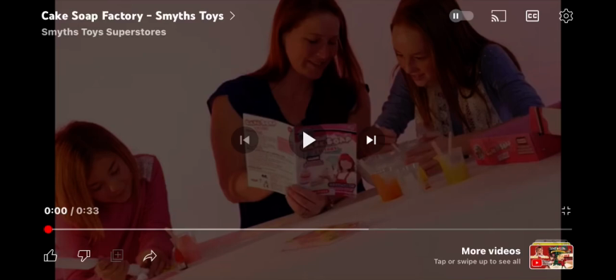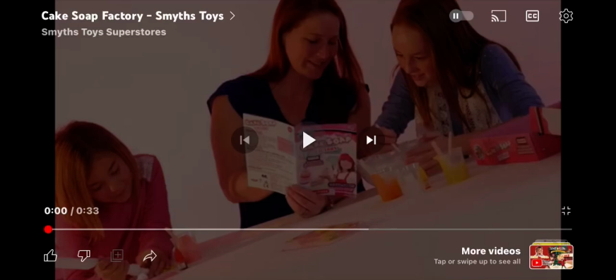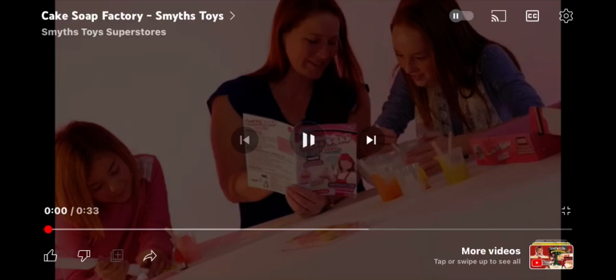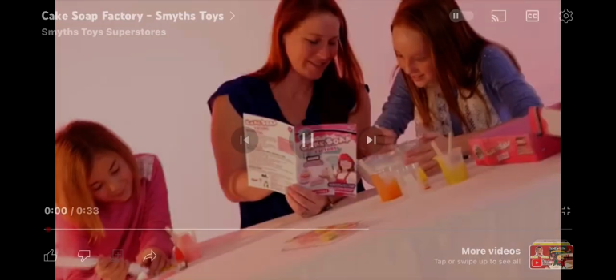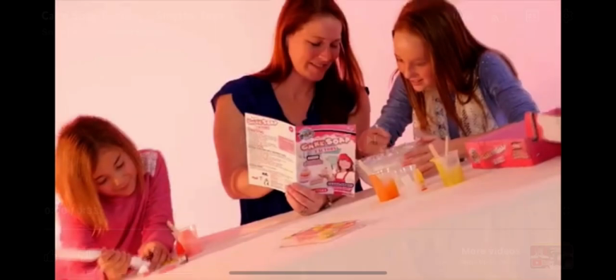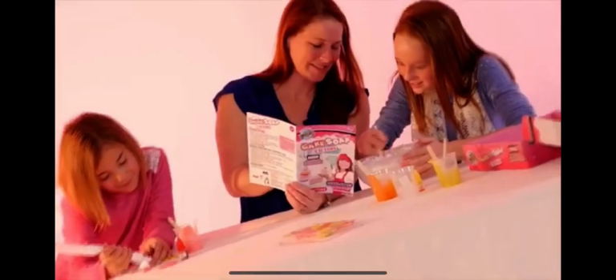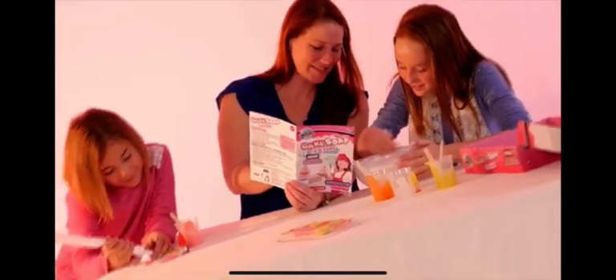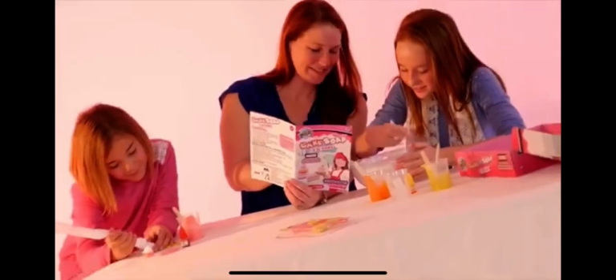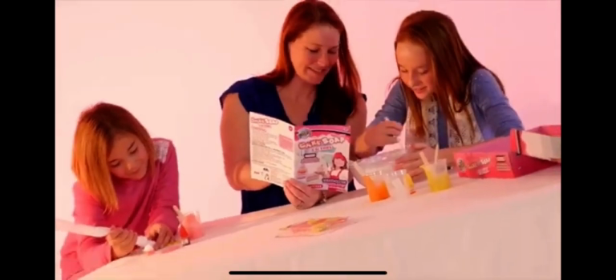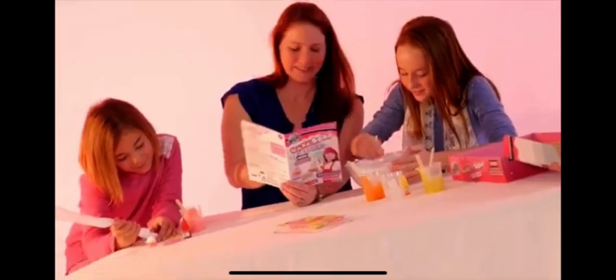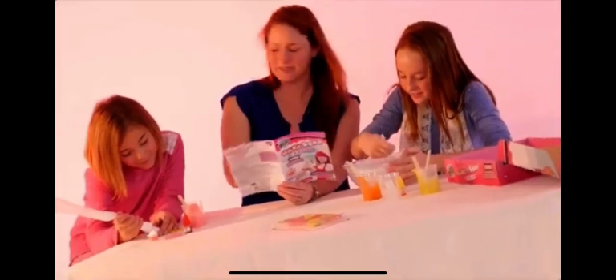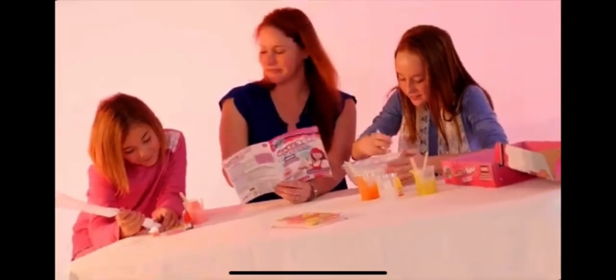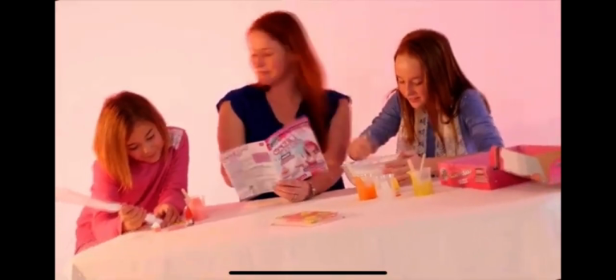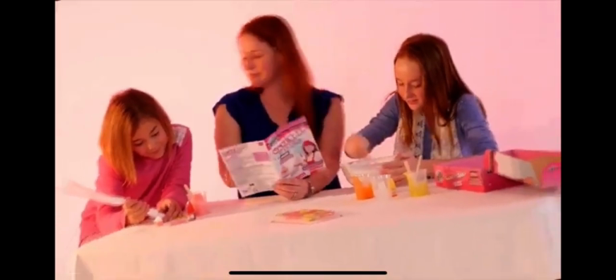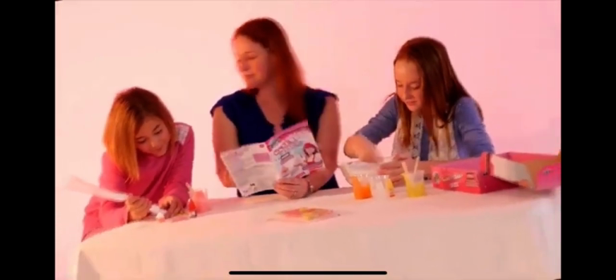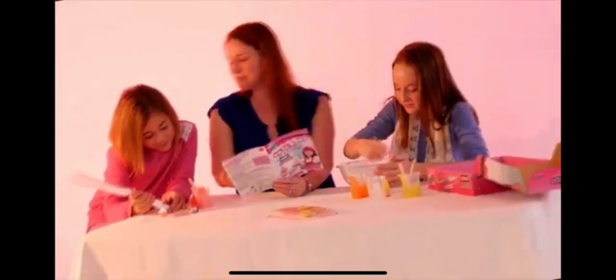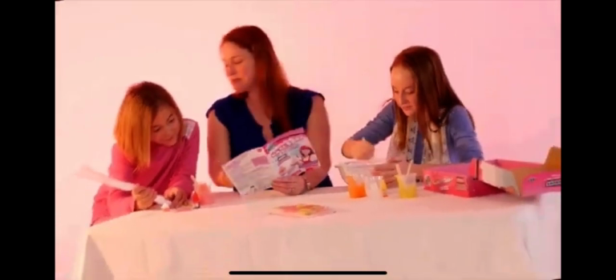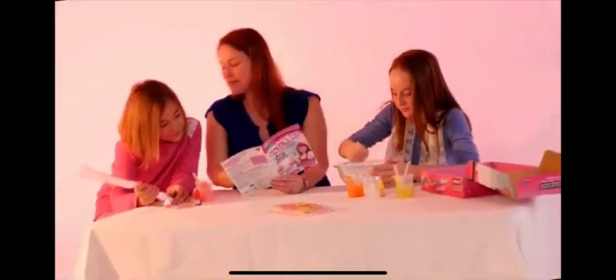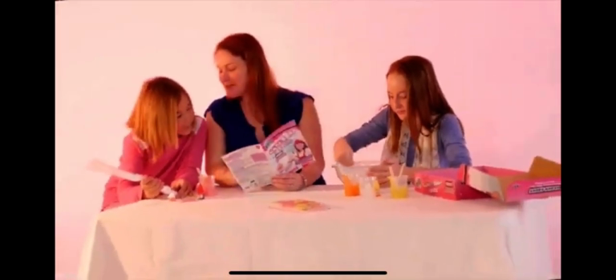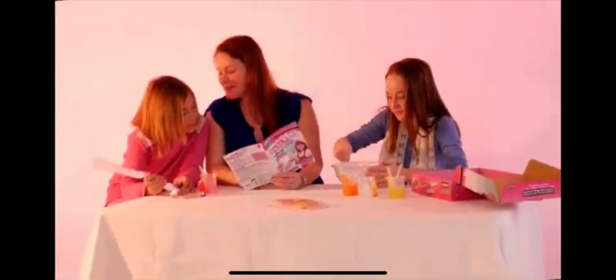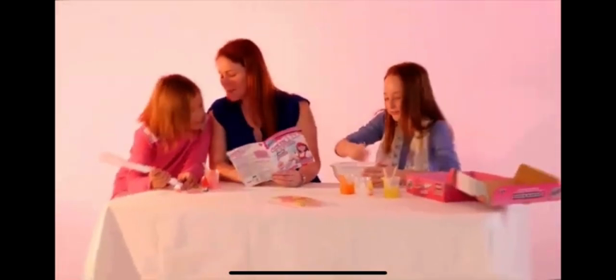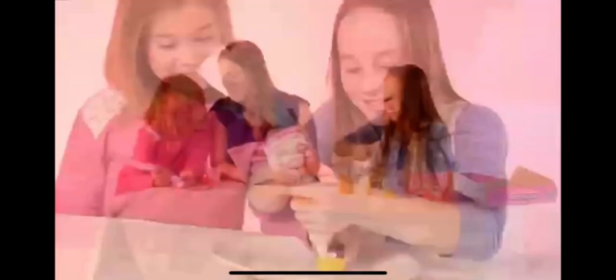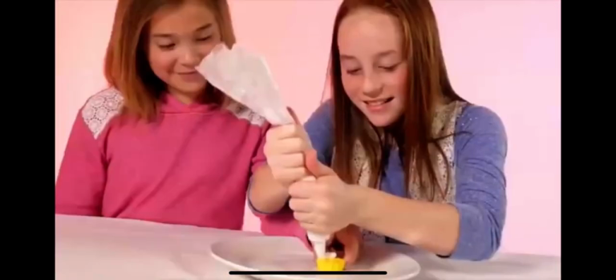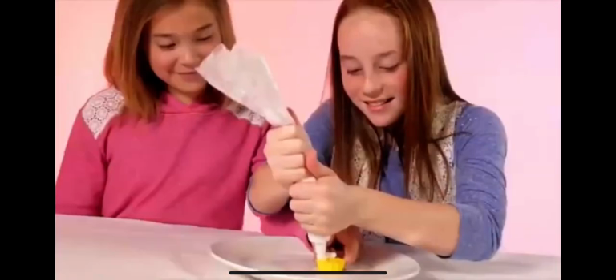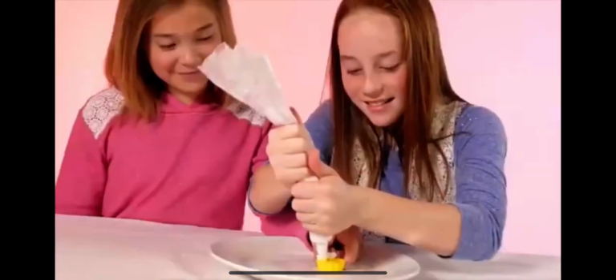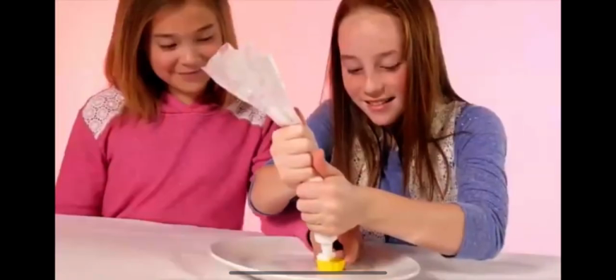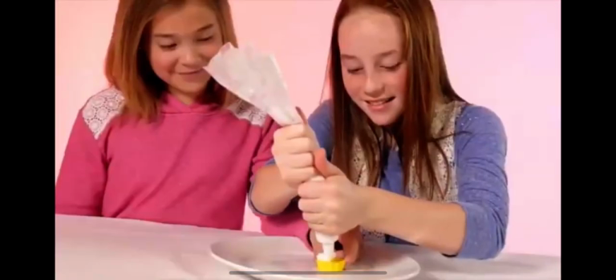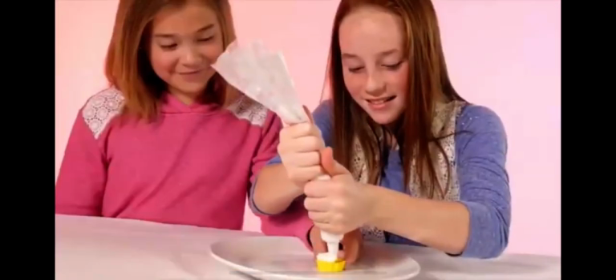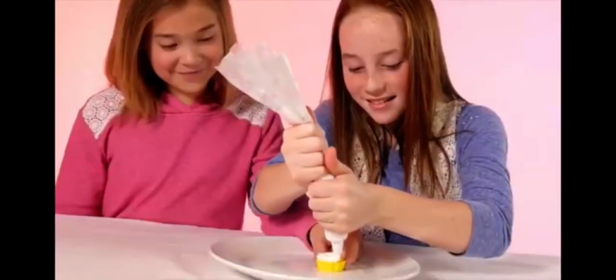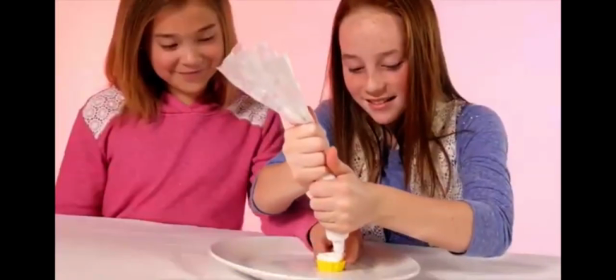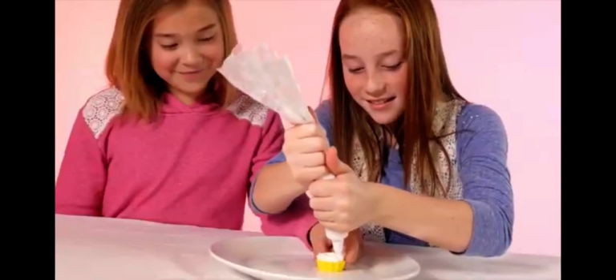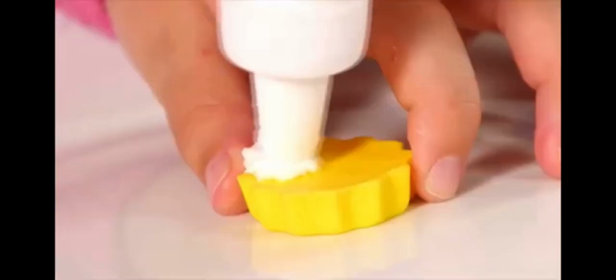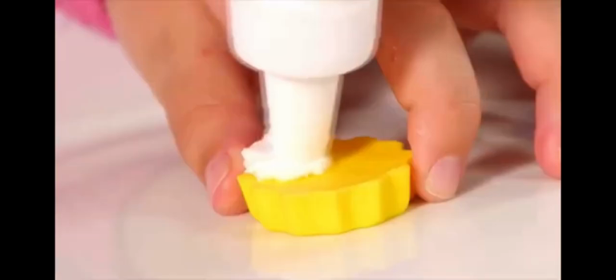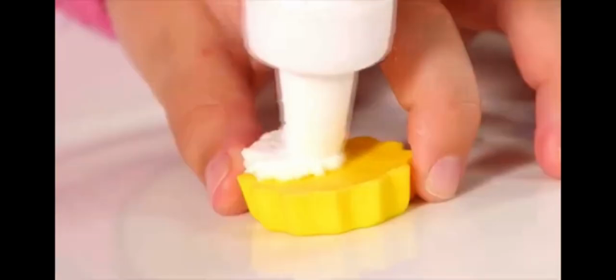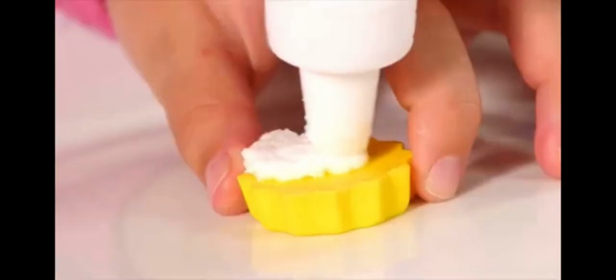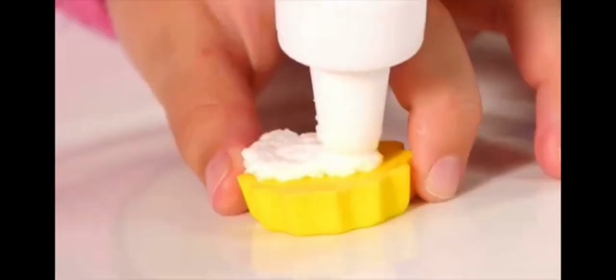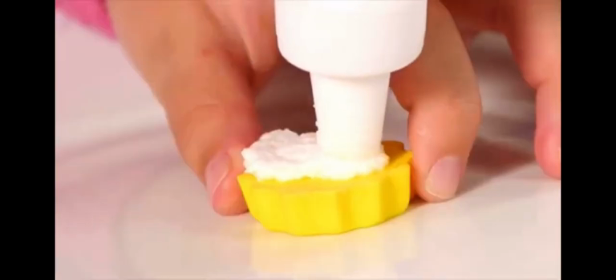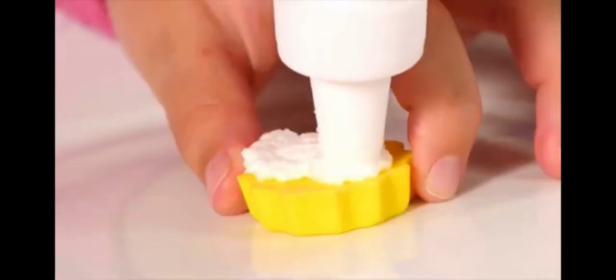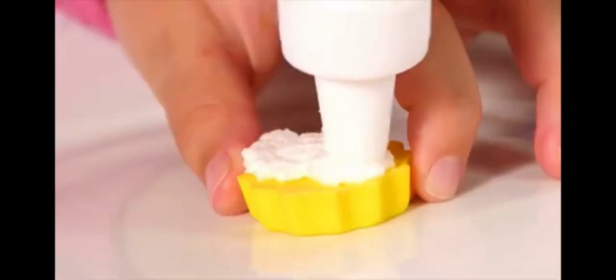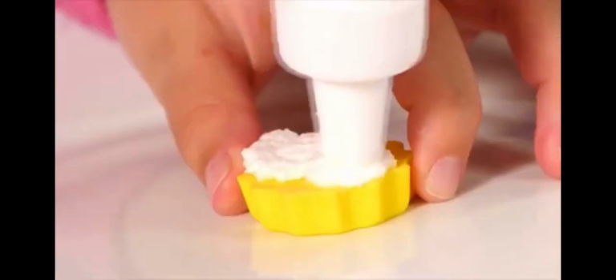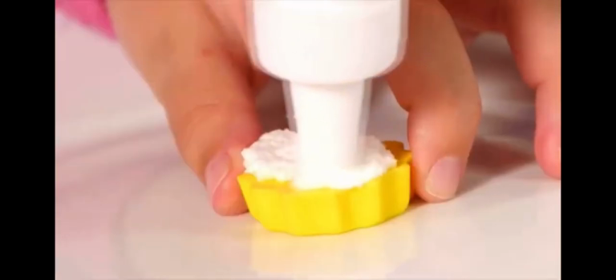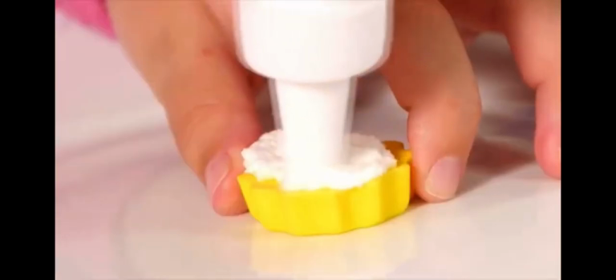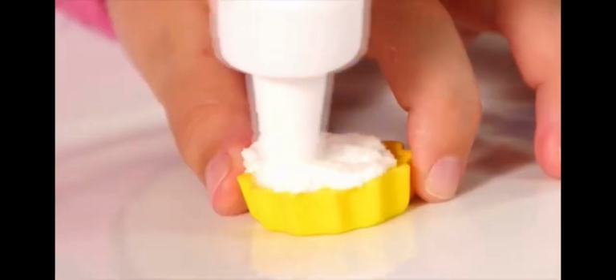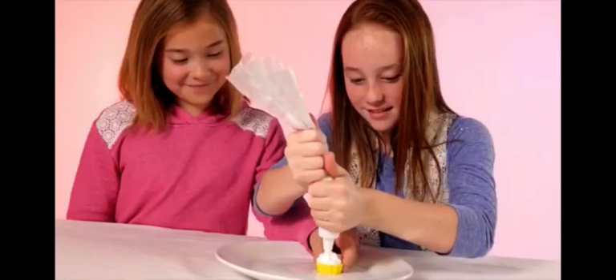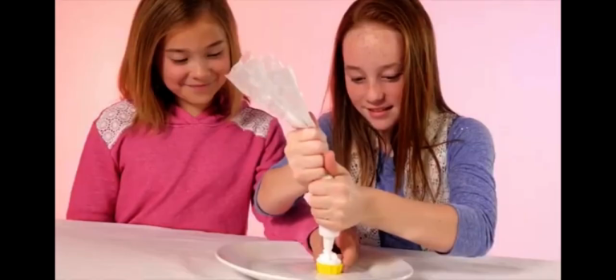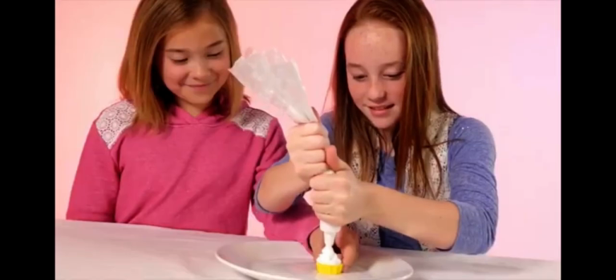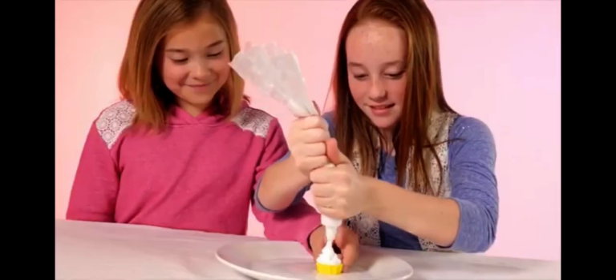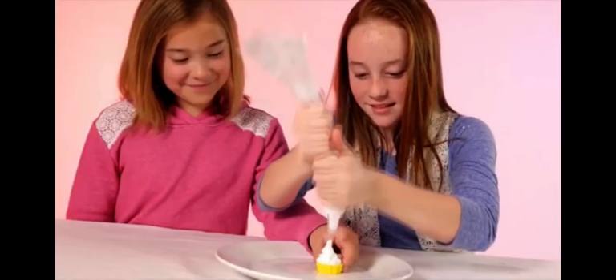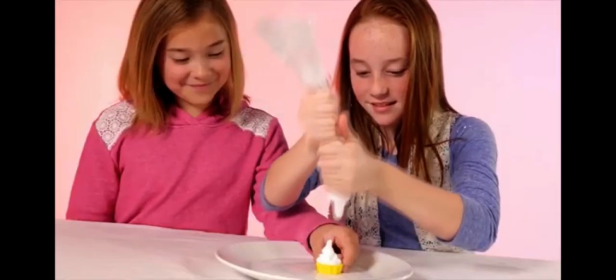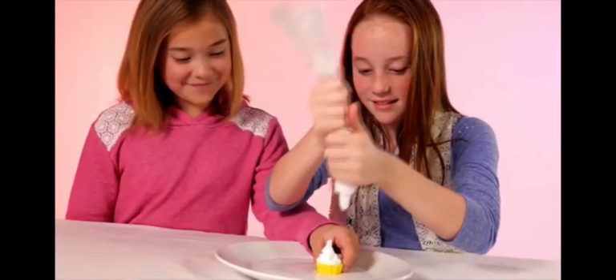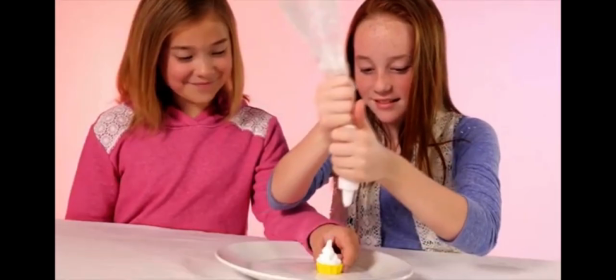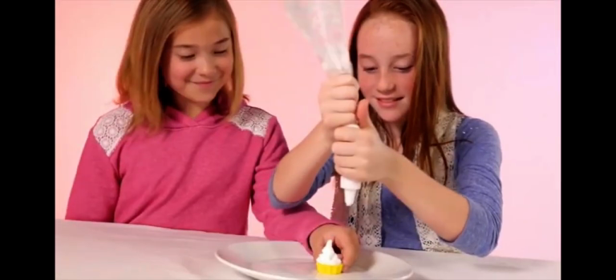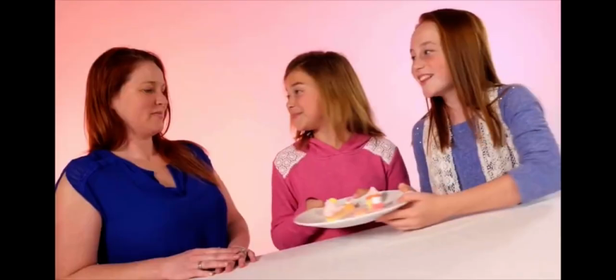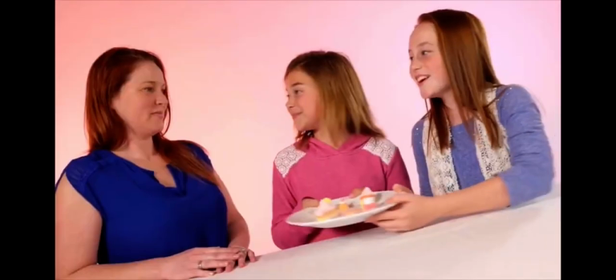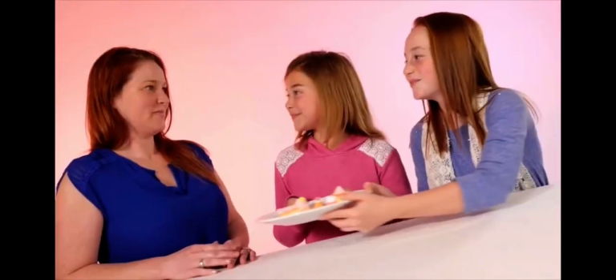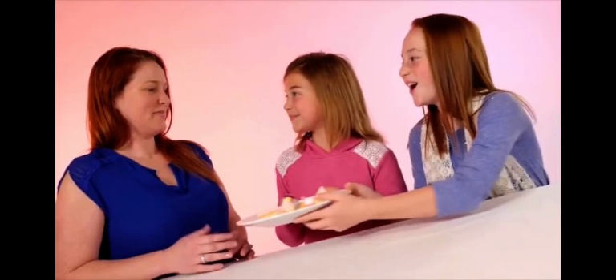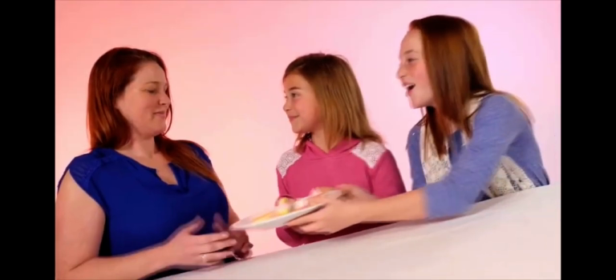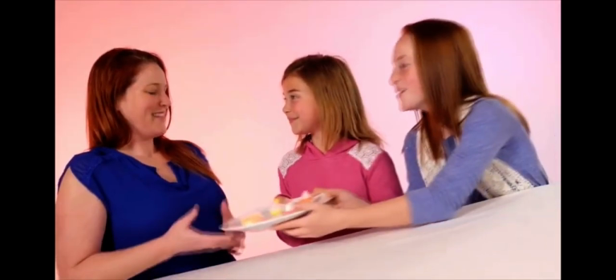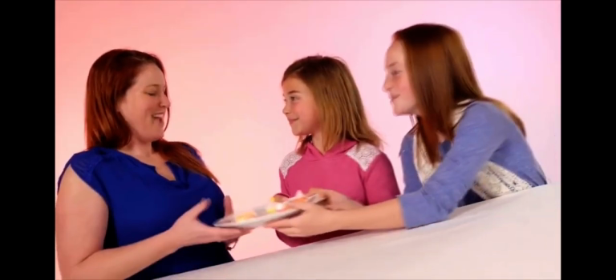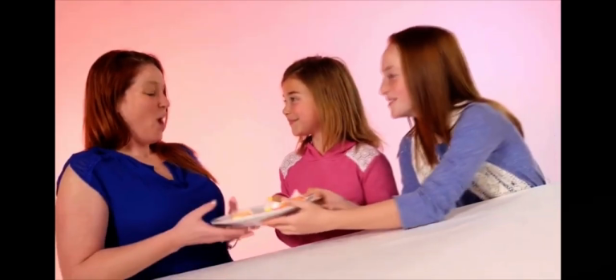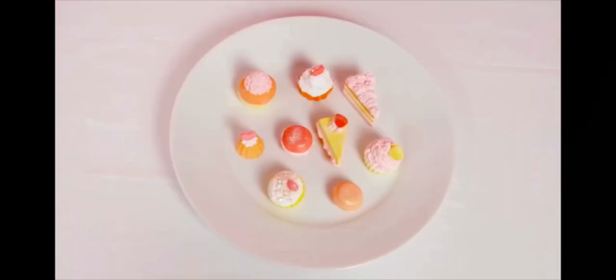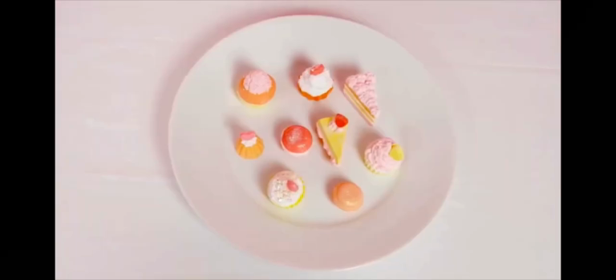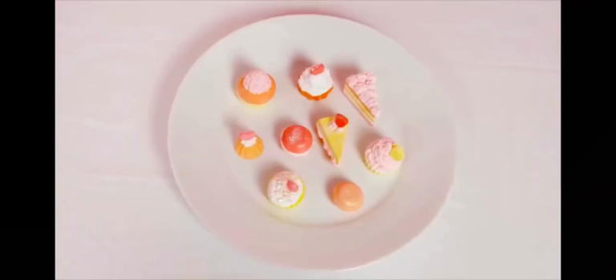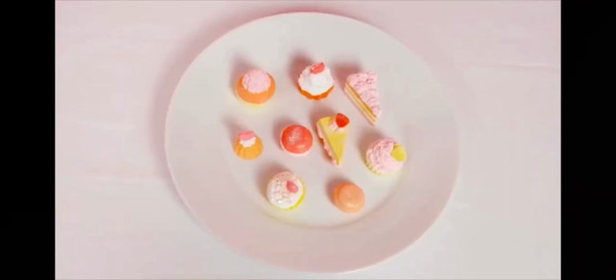The Cake Soap Factory from Wild Science. Spectacular cake creations to amaze family and friends. Look mom! Wow!